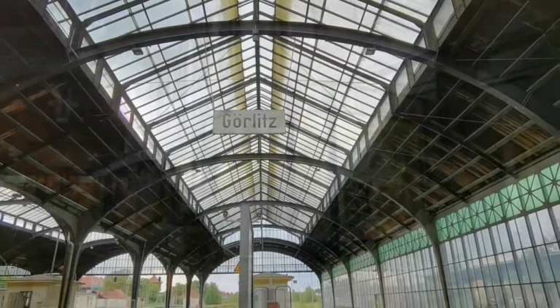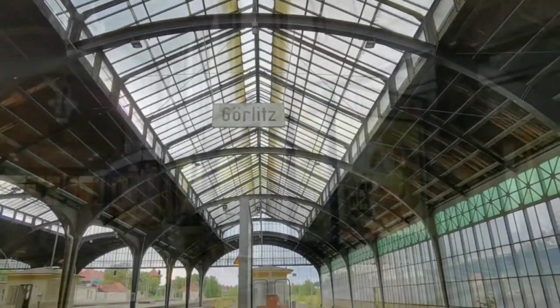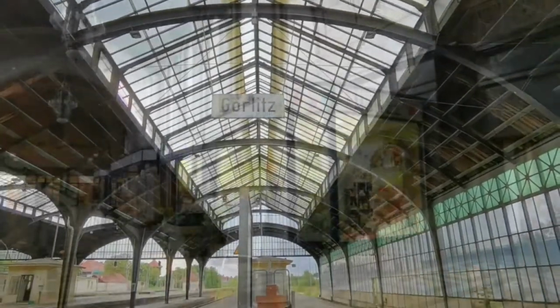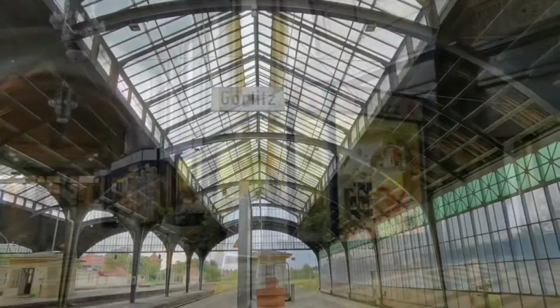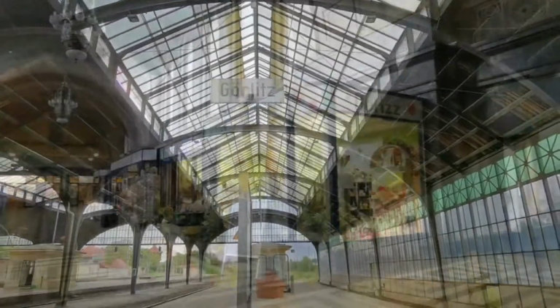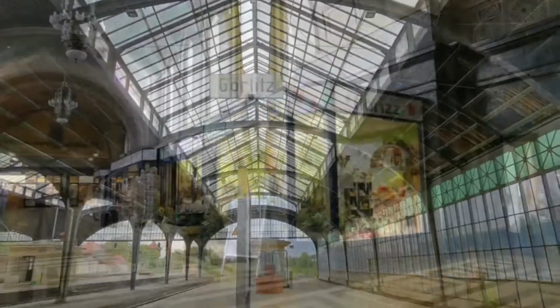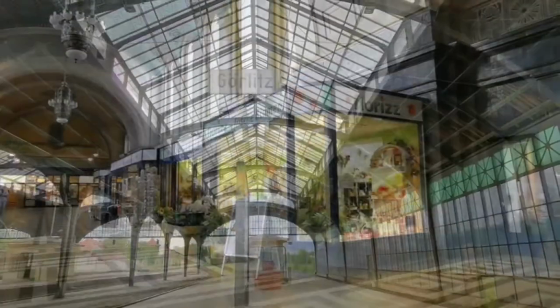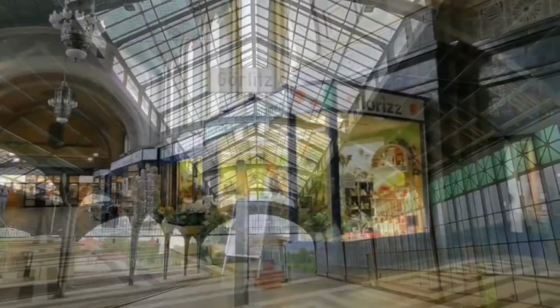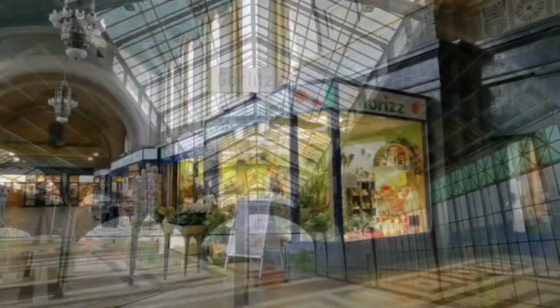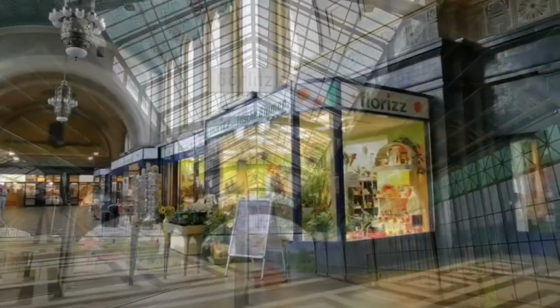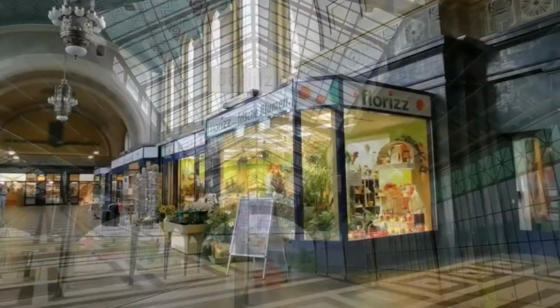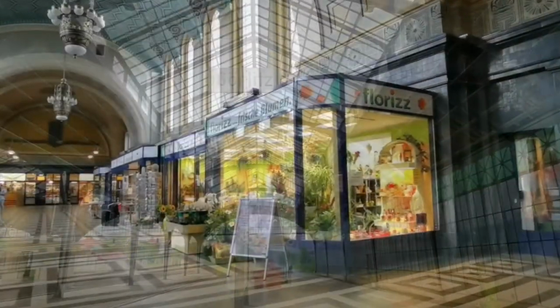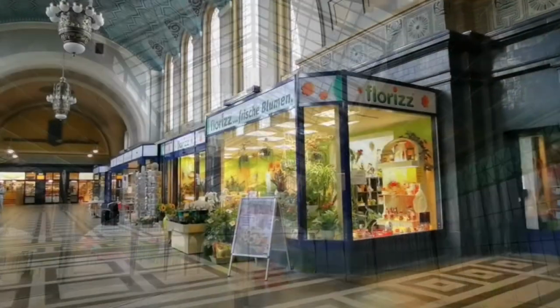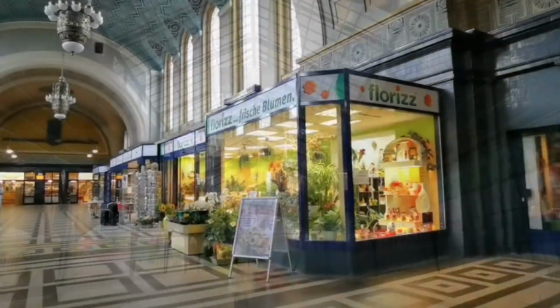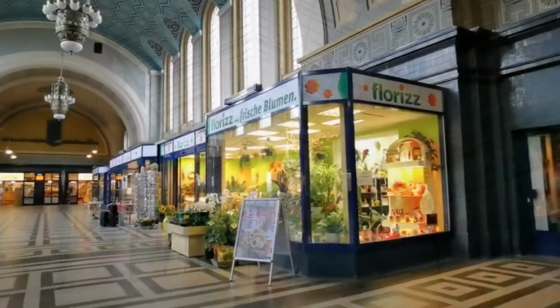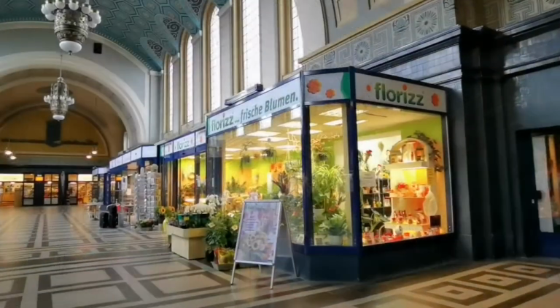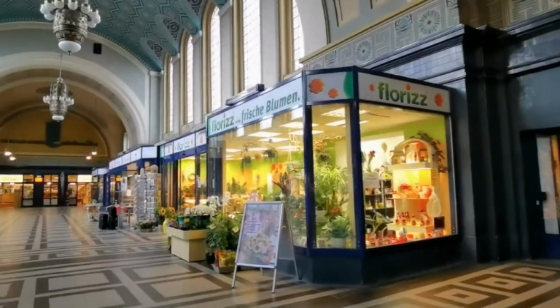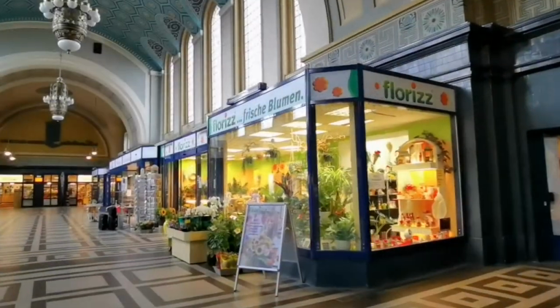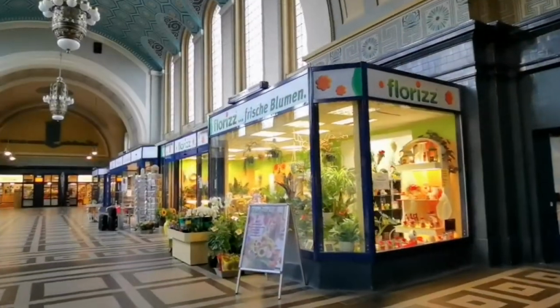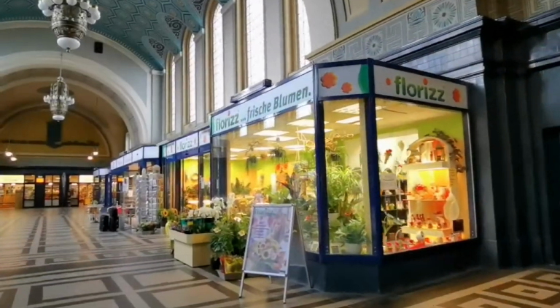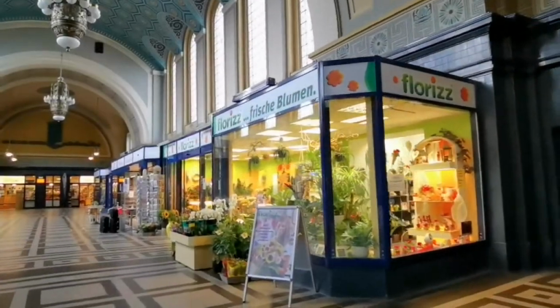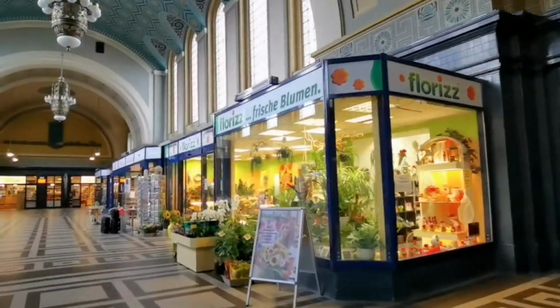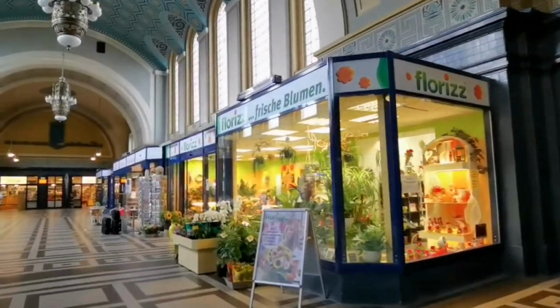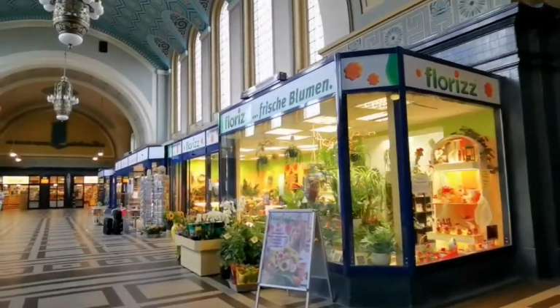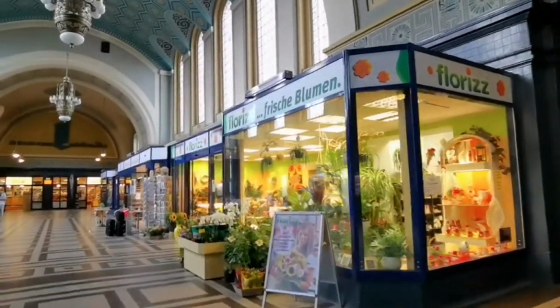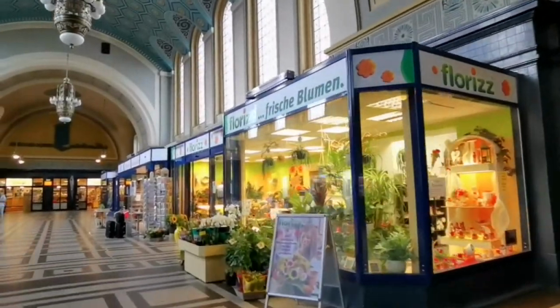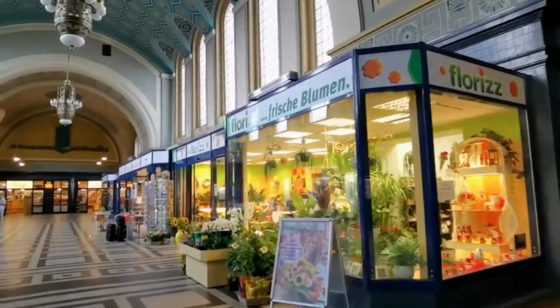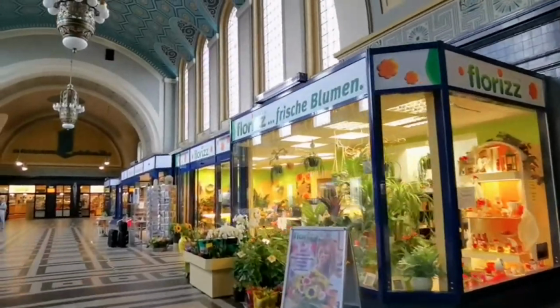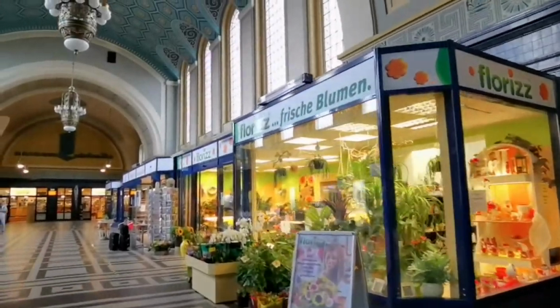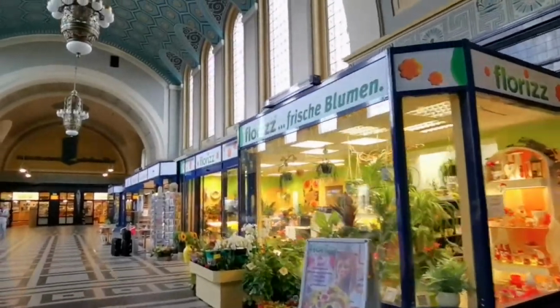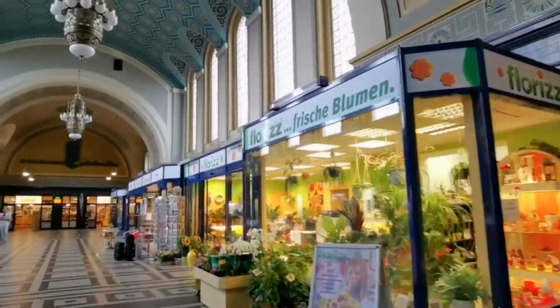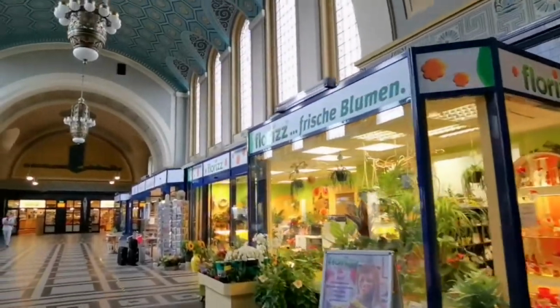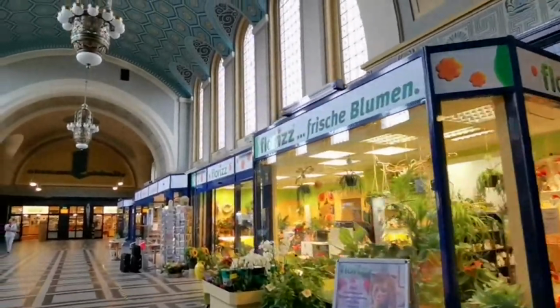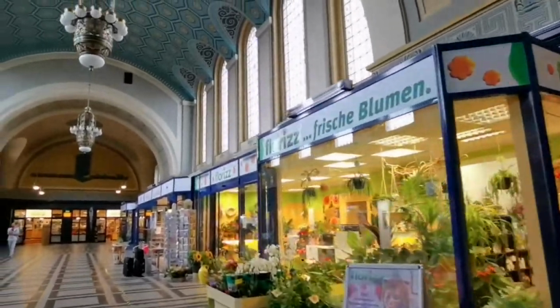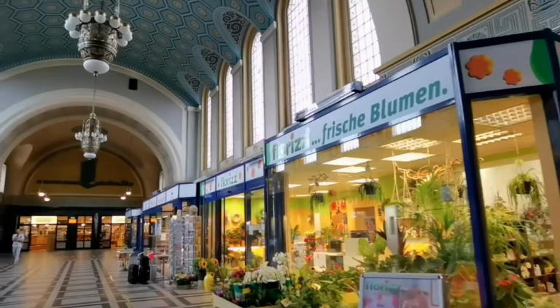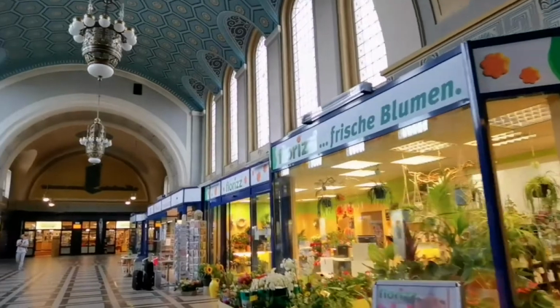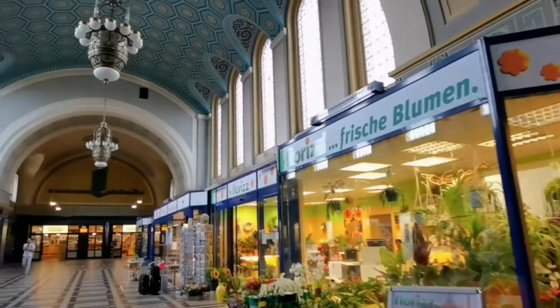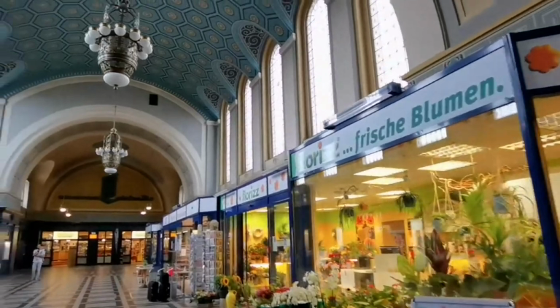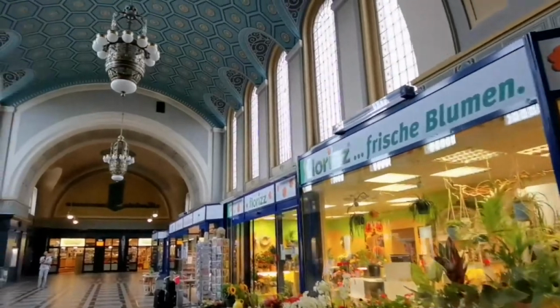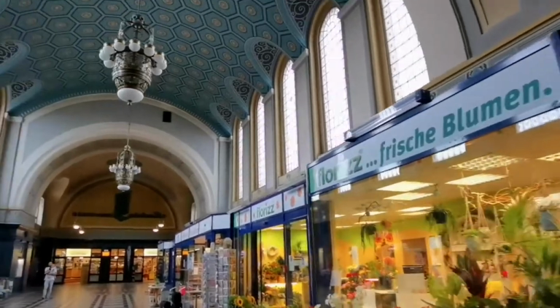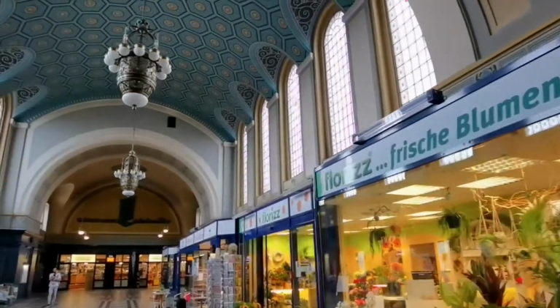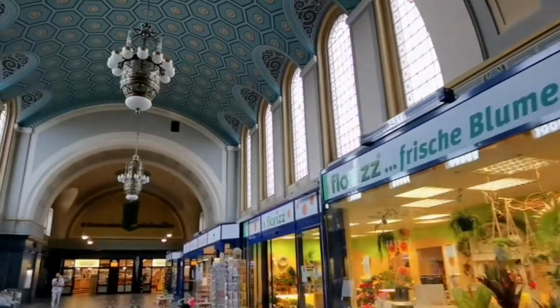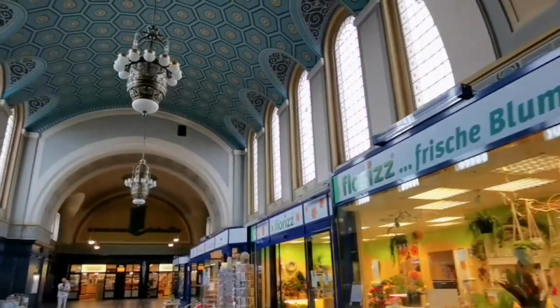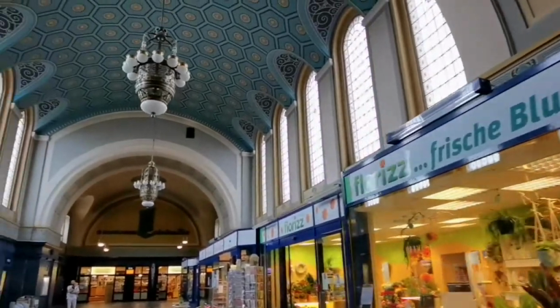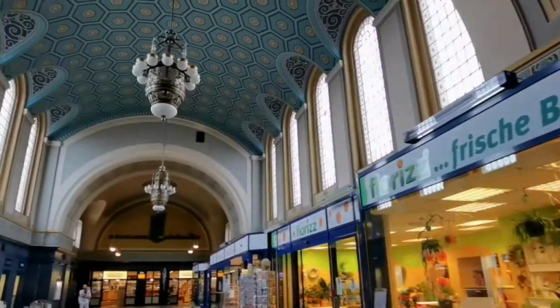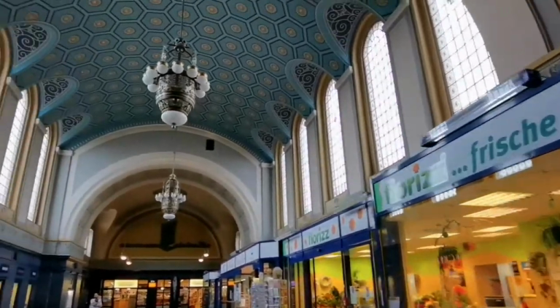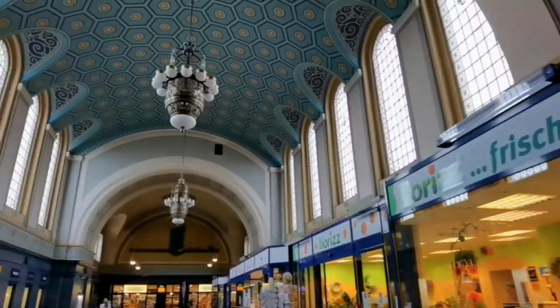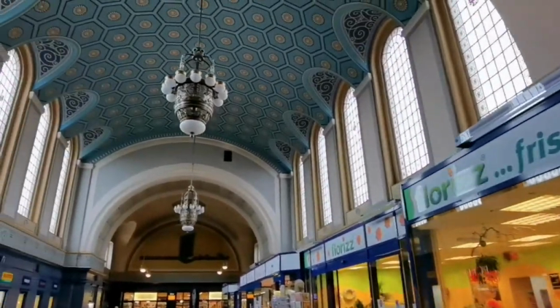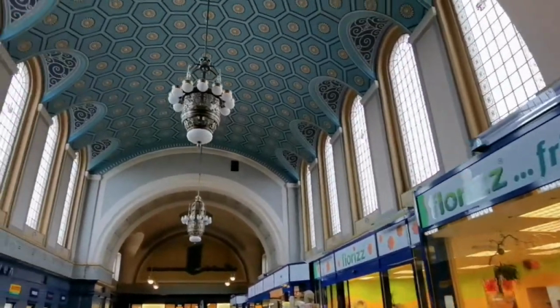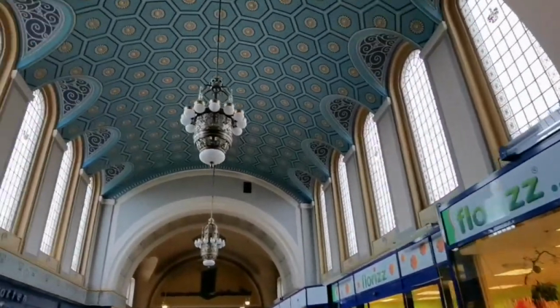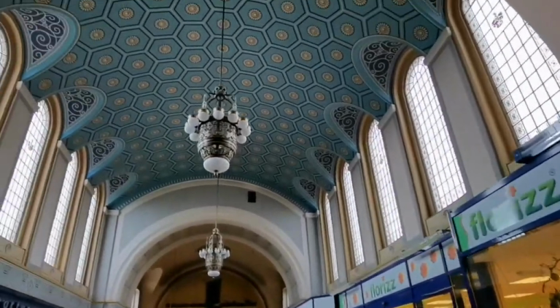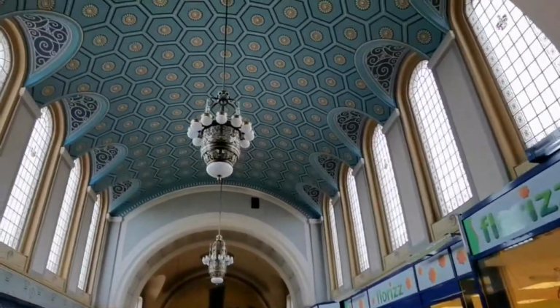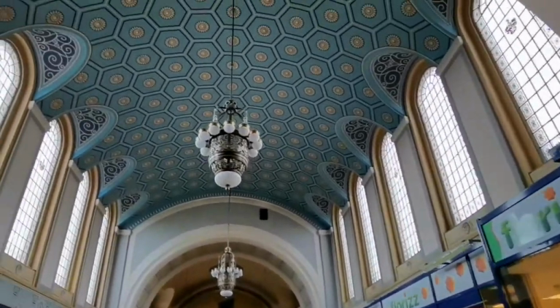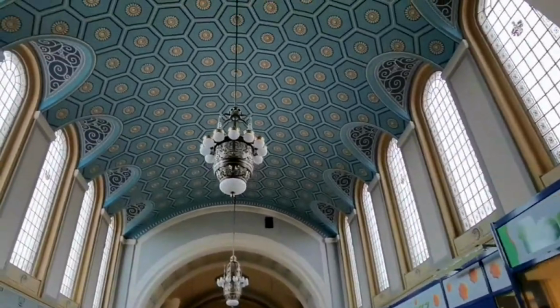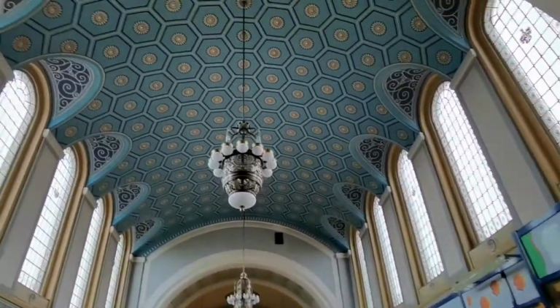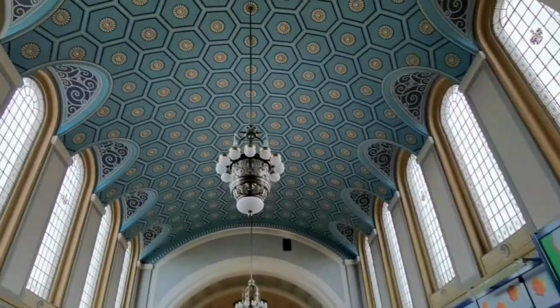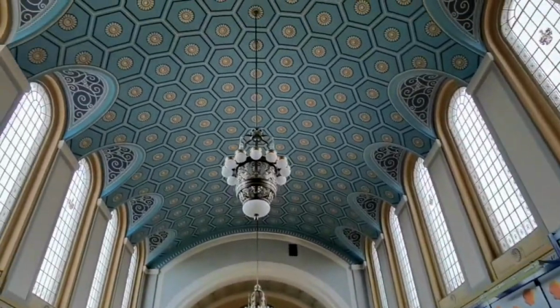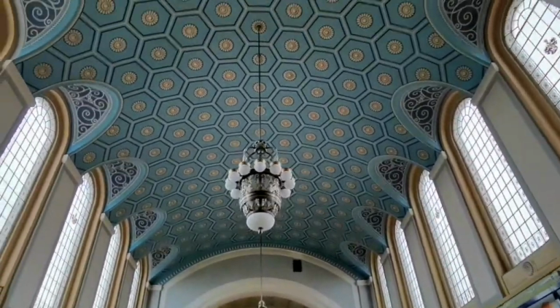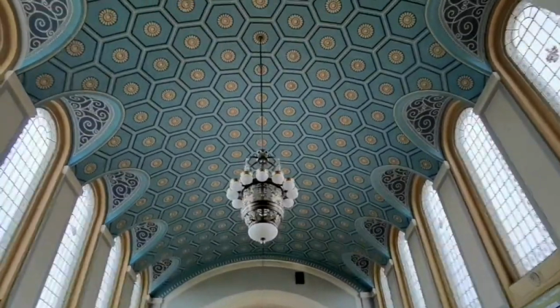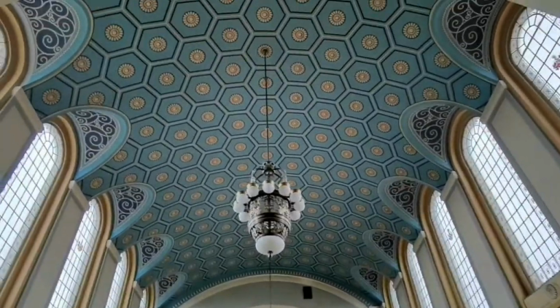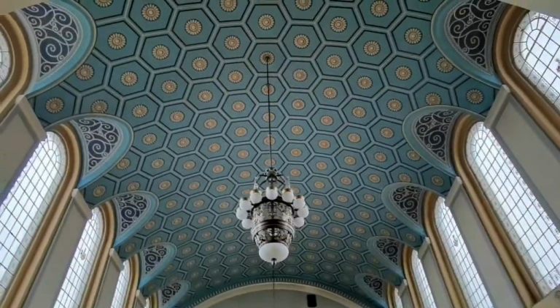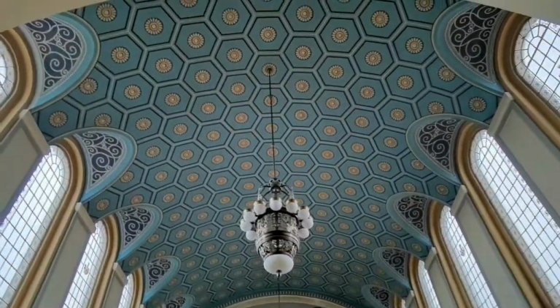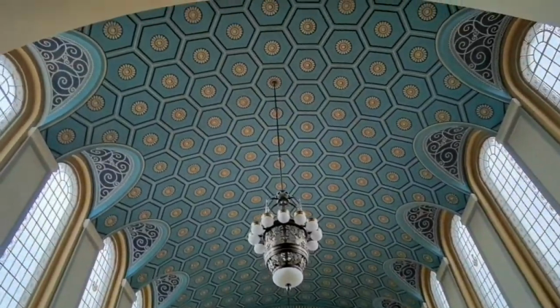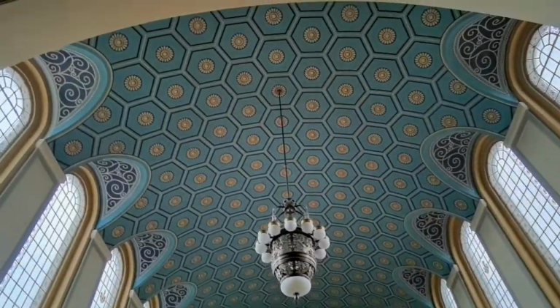Look at this Art Nouveau entrance hall, for instance. It's got that sort of polished Soviet look about the place. I just love the spread of blues and turquoises.